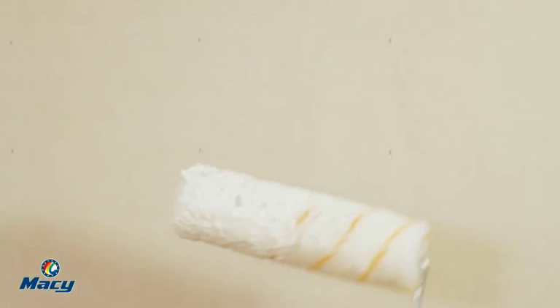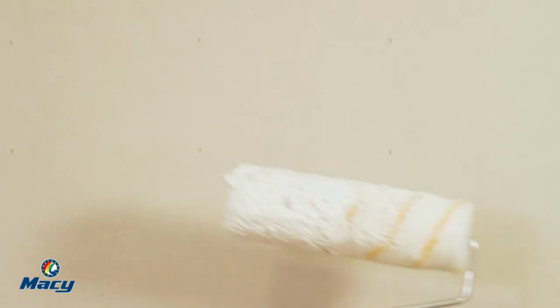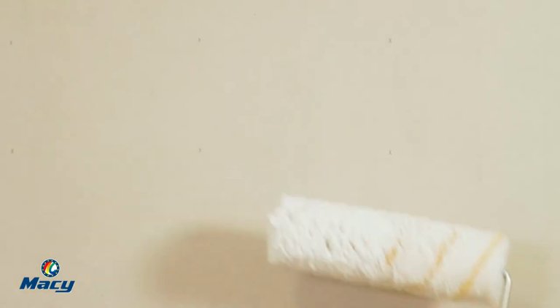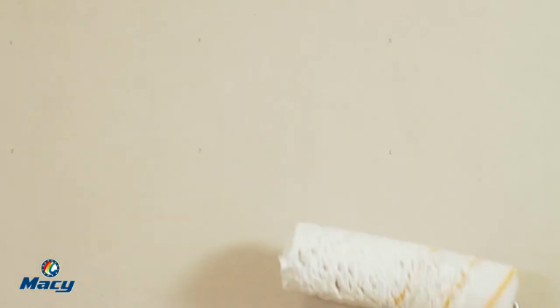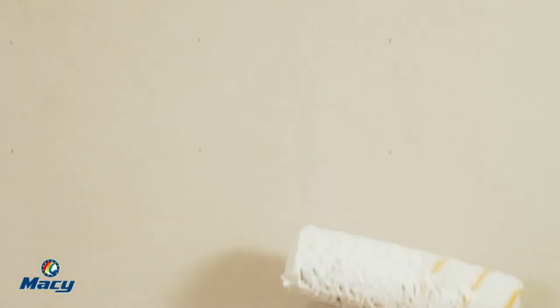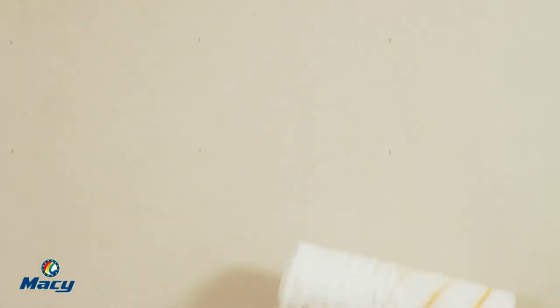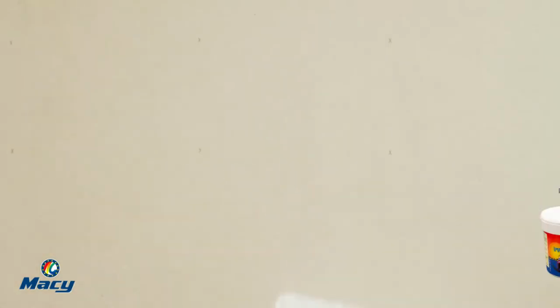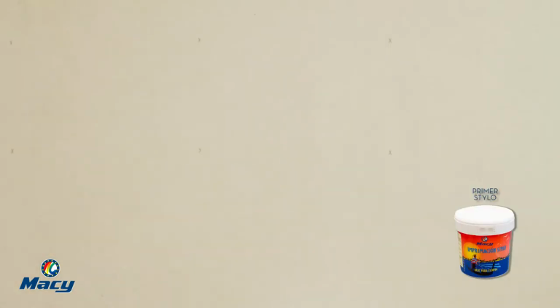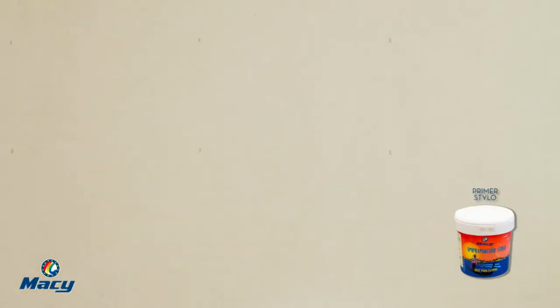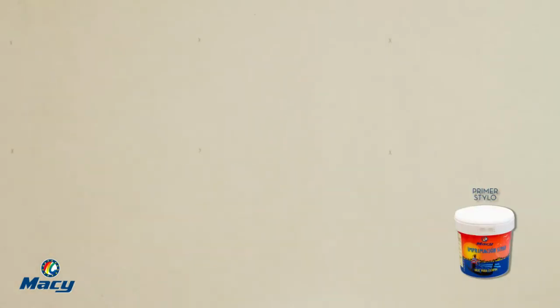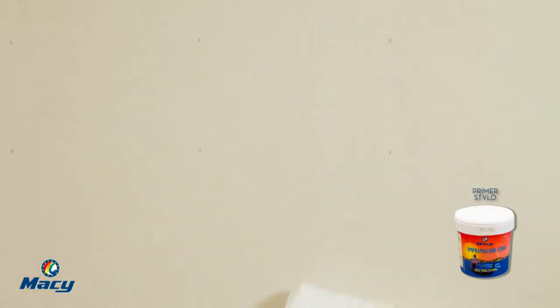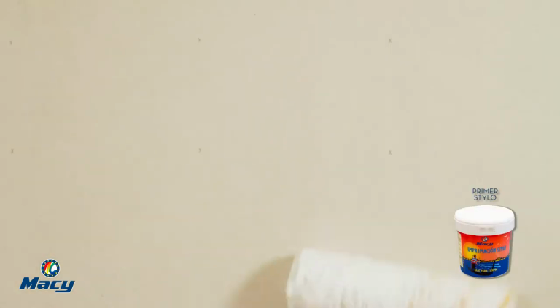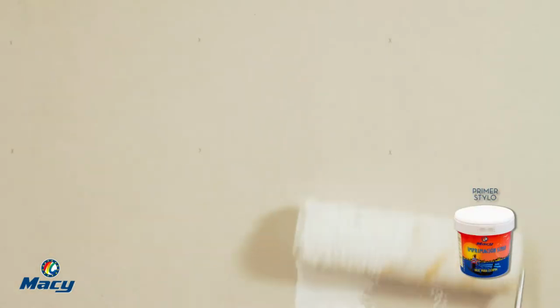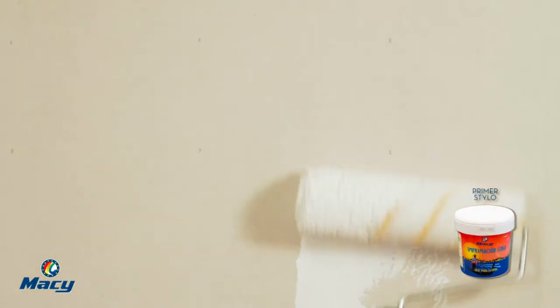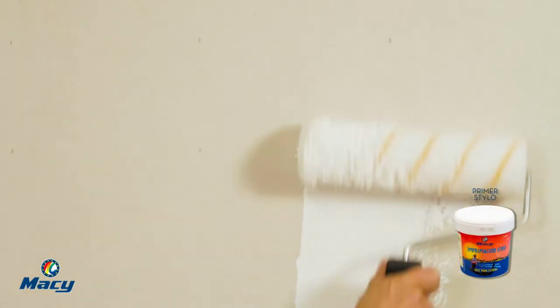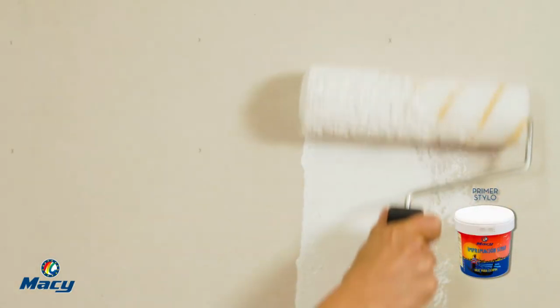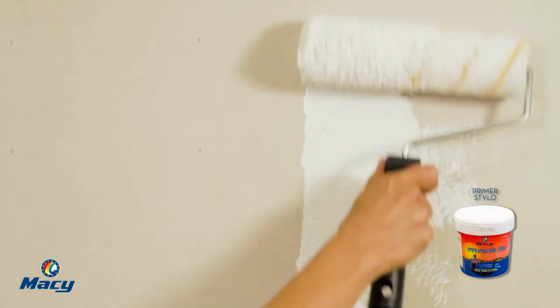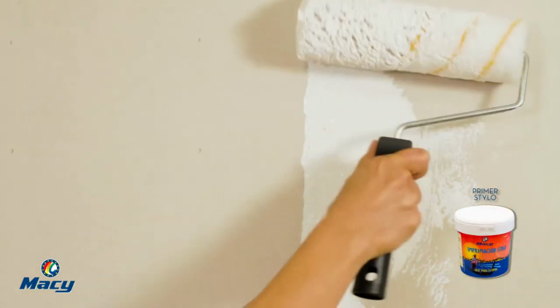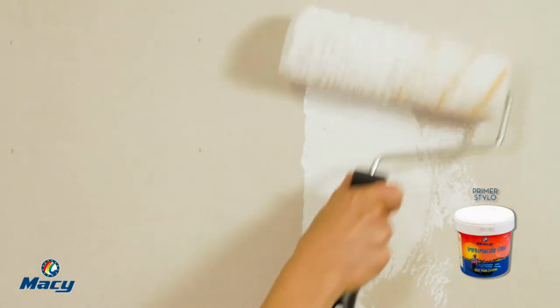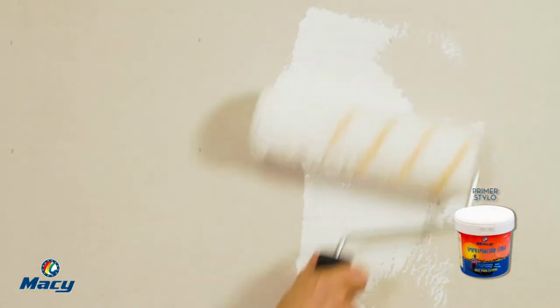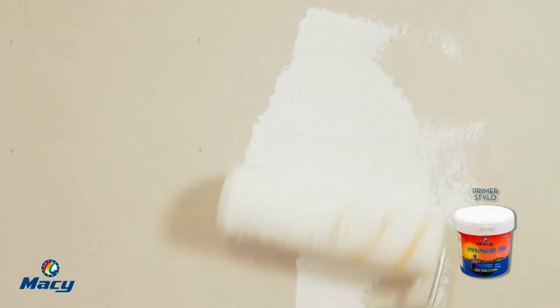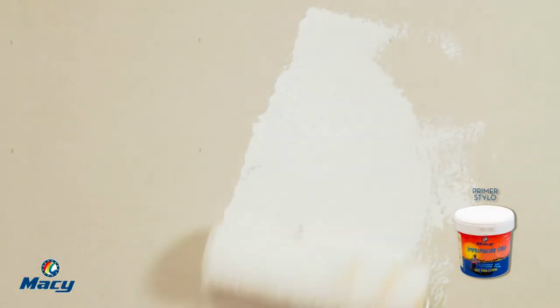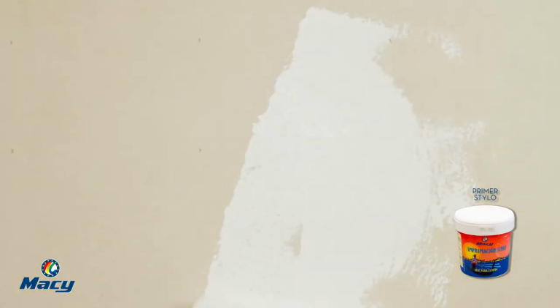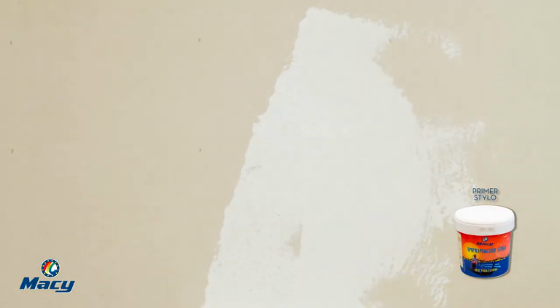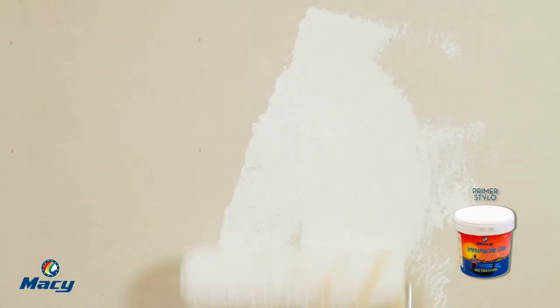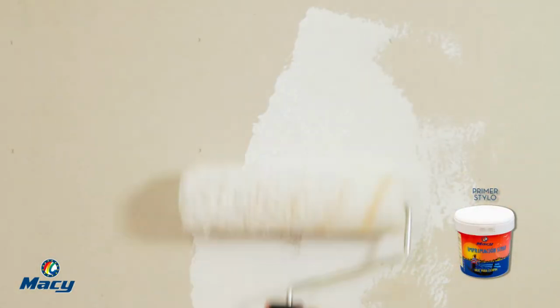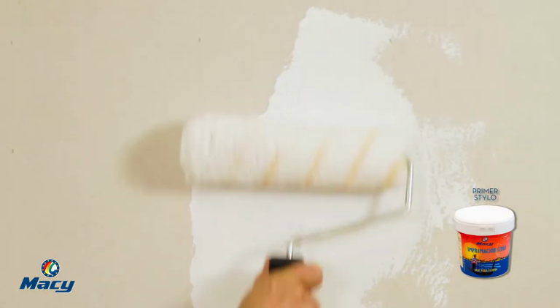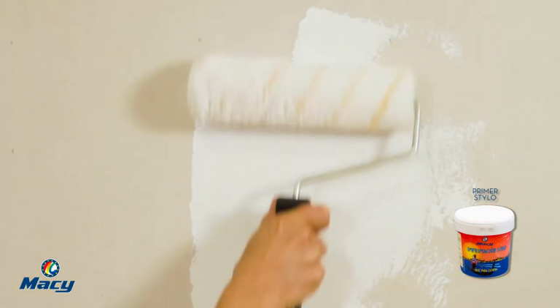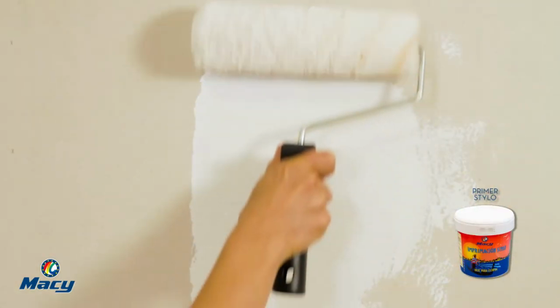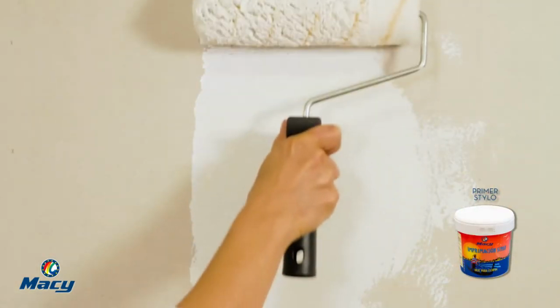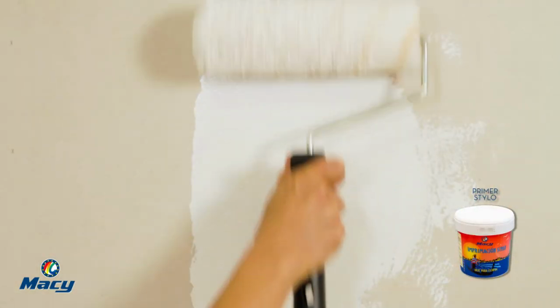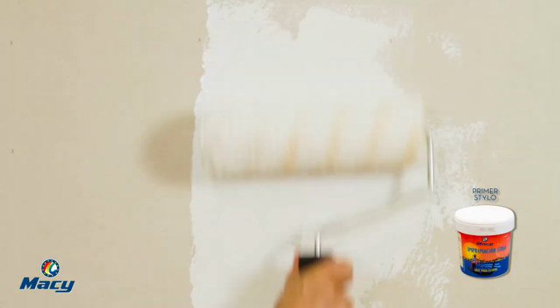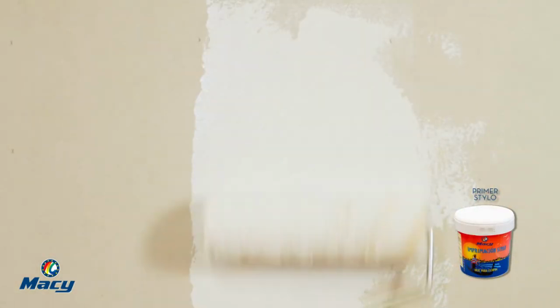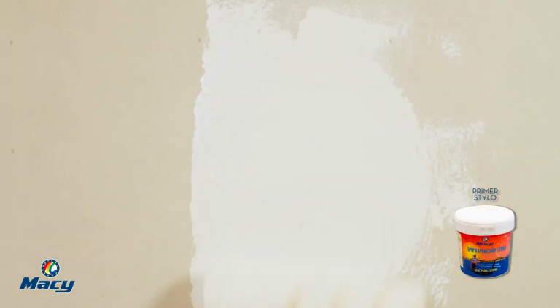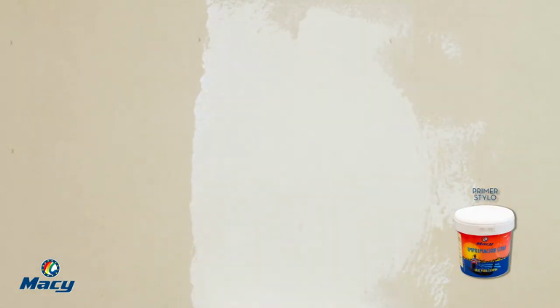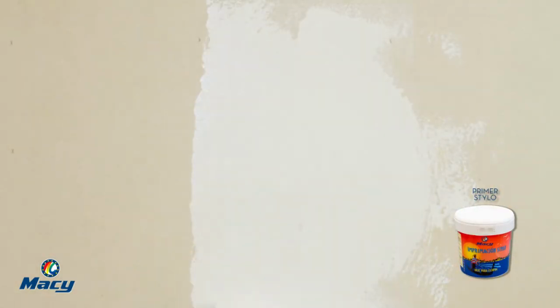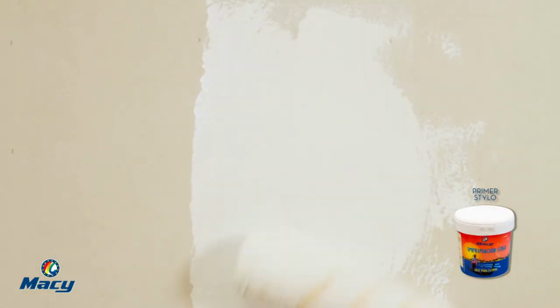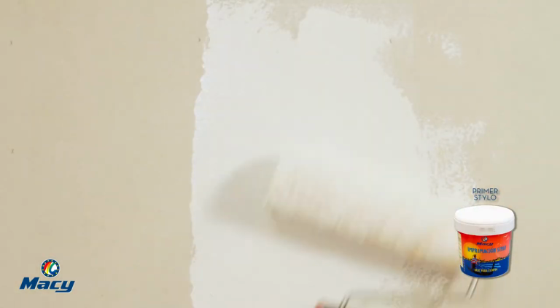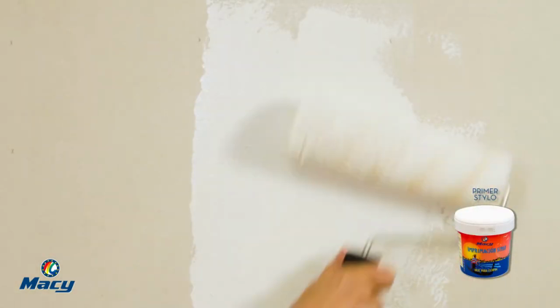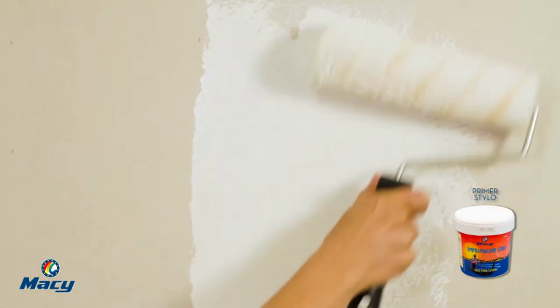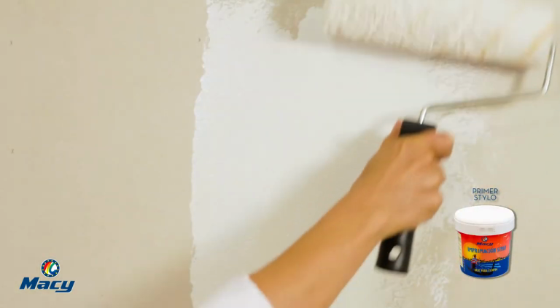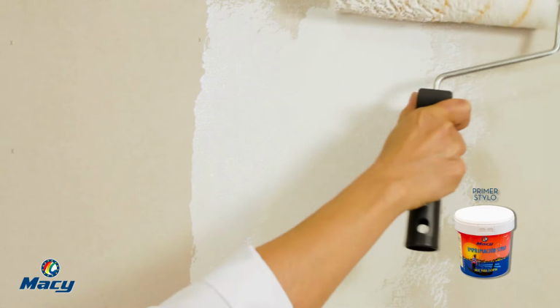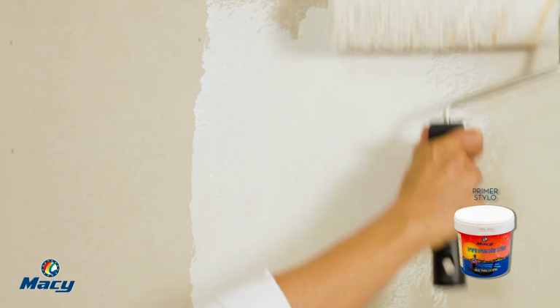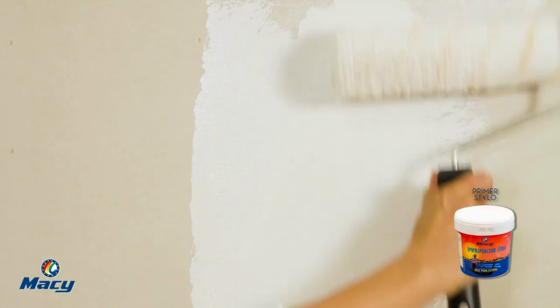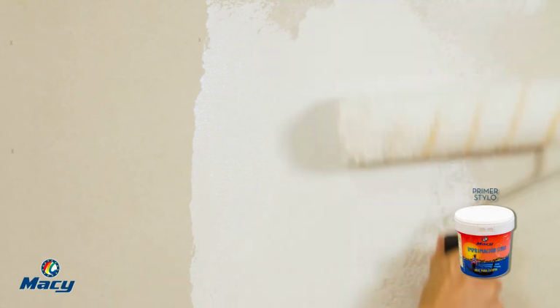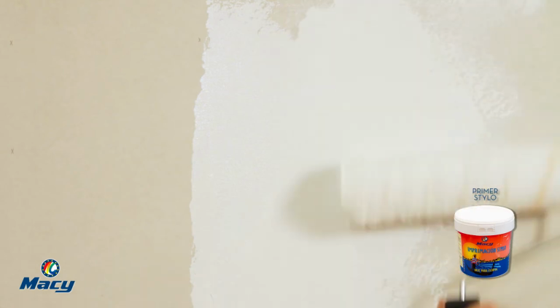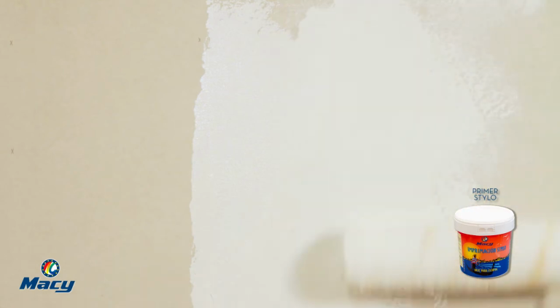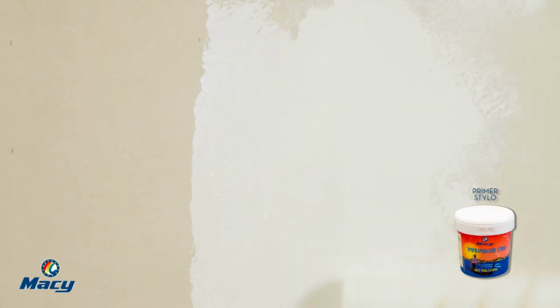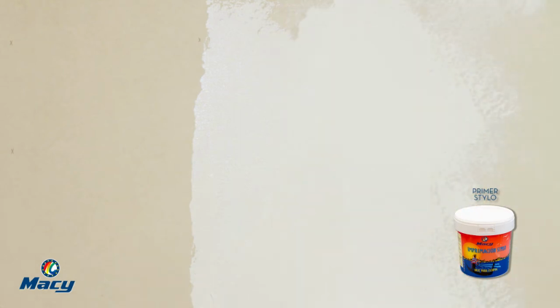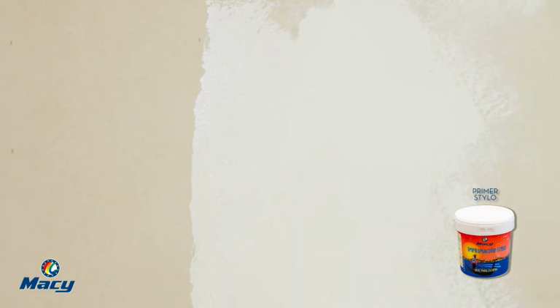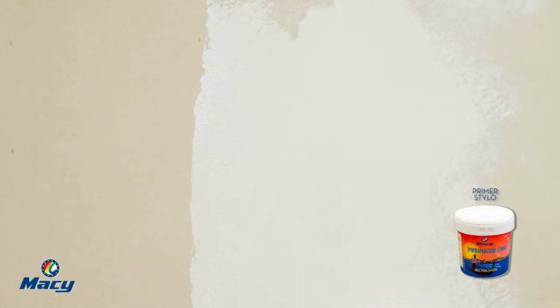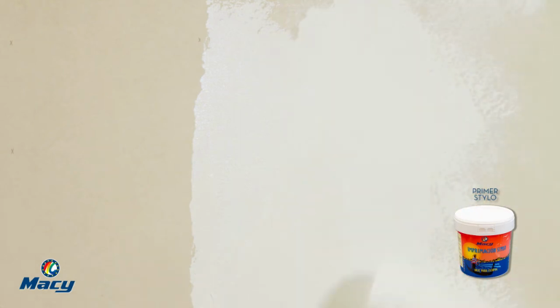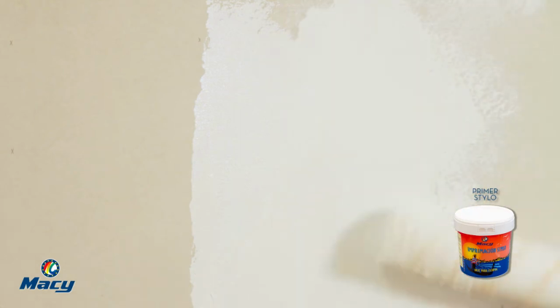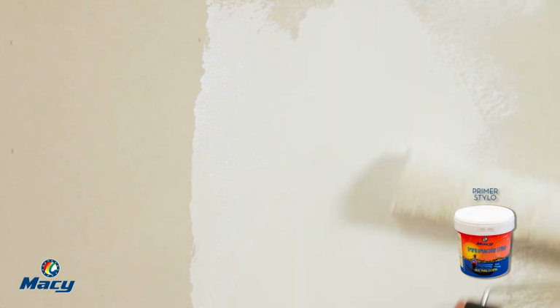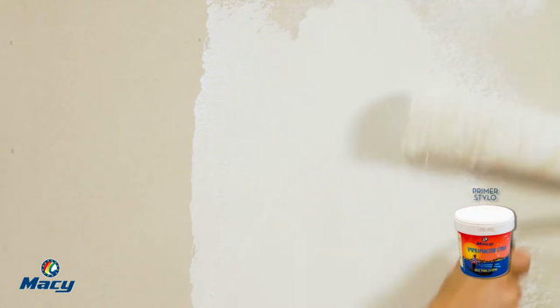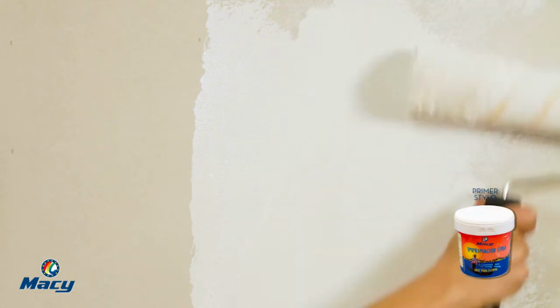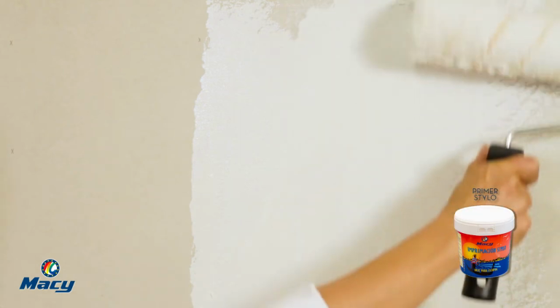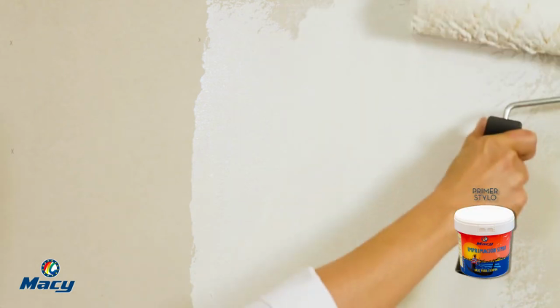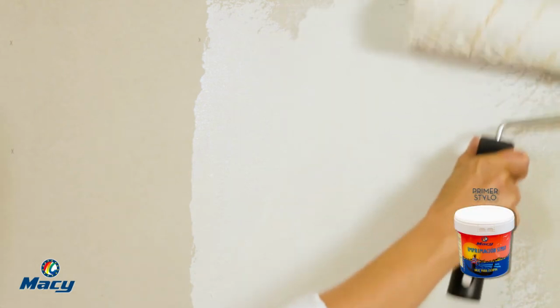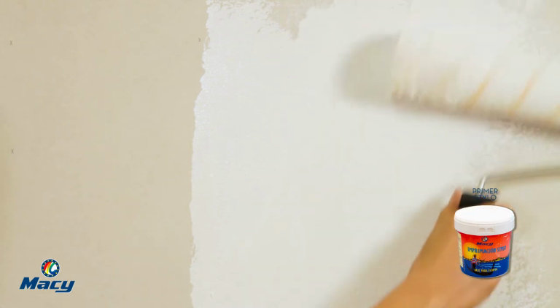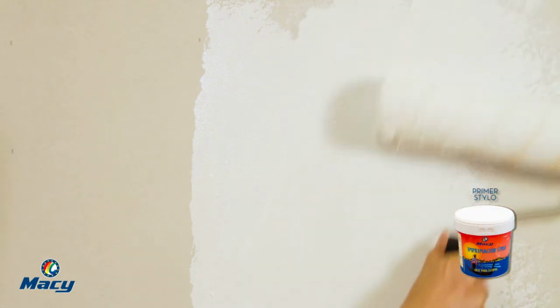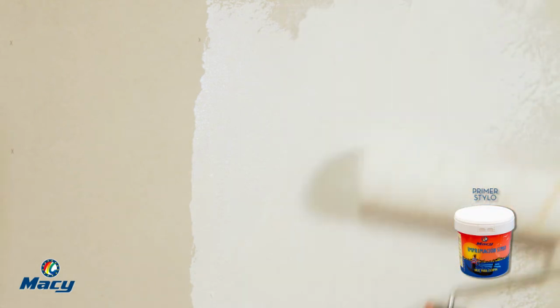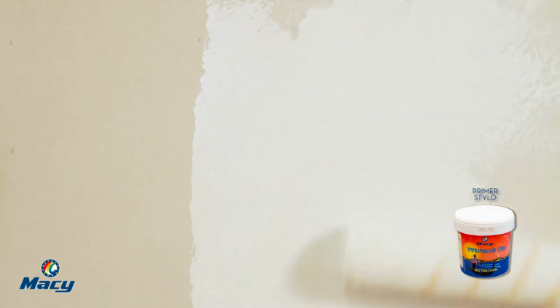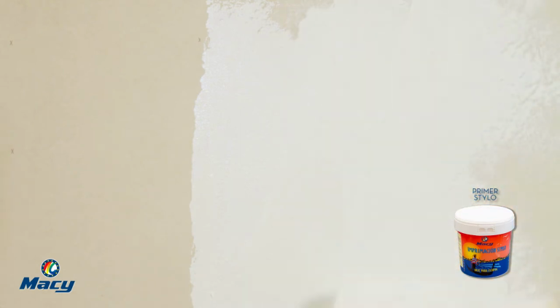The surface must be in good condition. To facilitate the distribution of Sable particles, apply a layer of primer stylo.